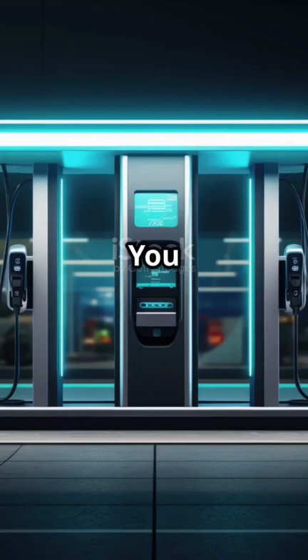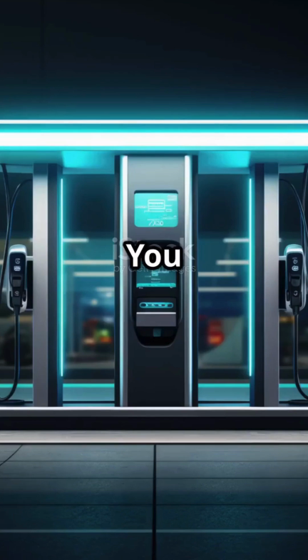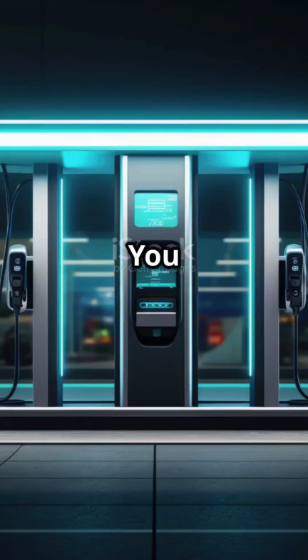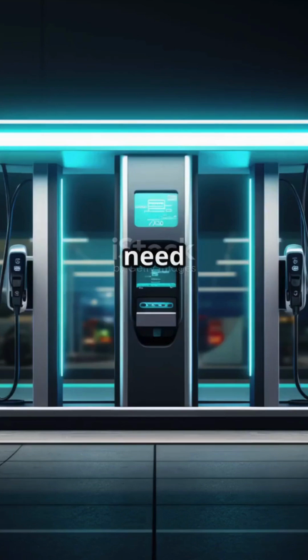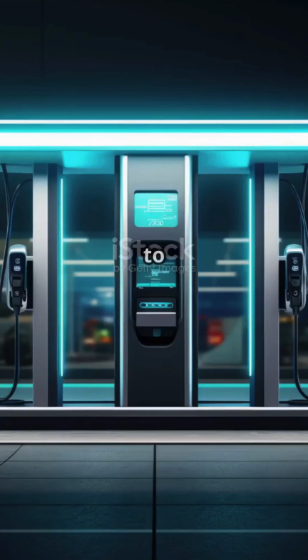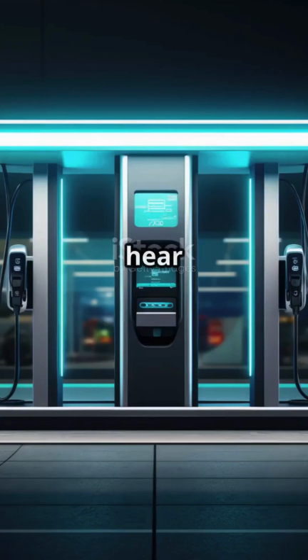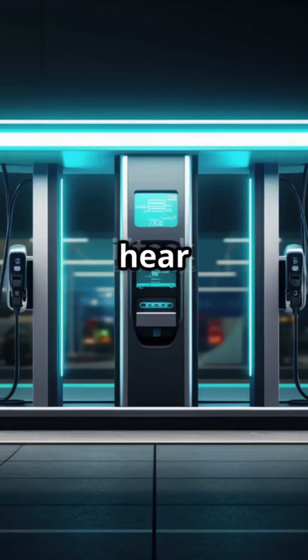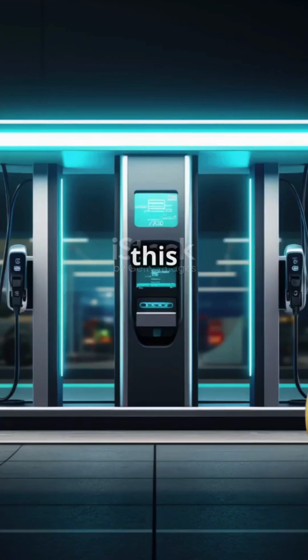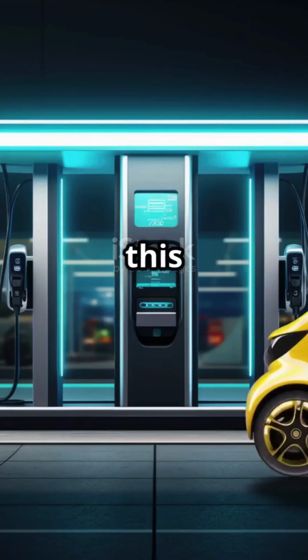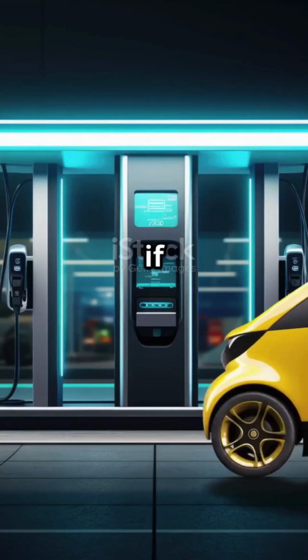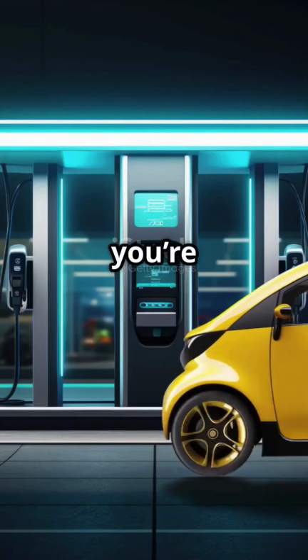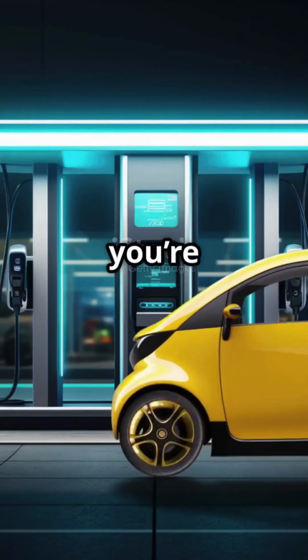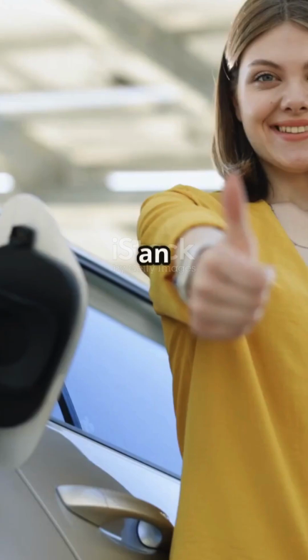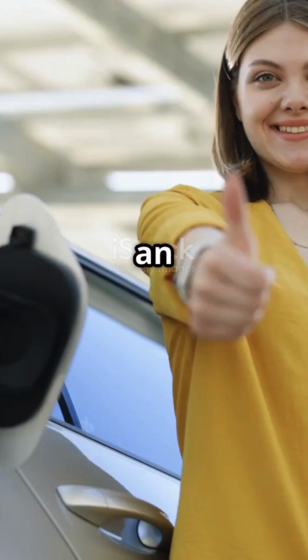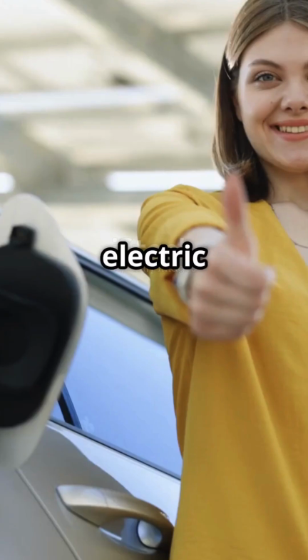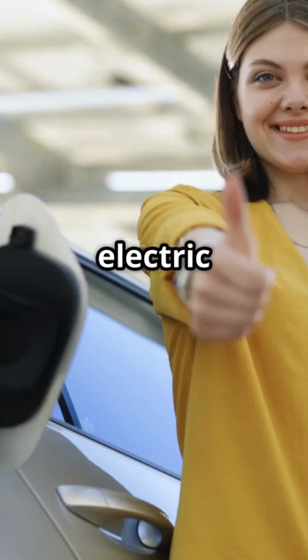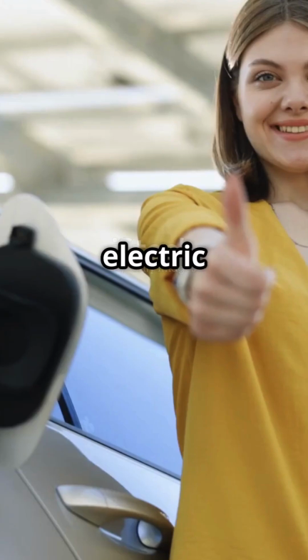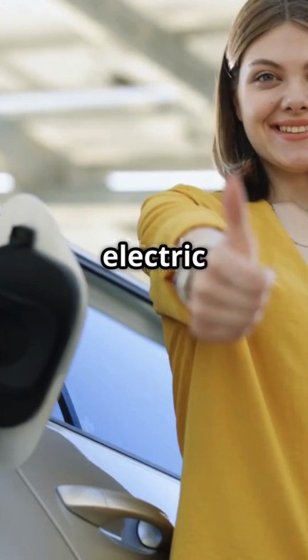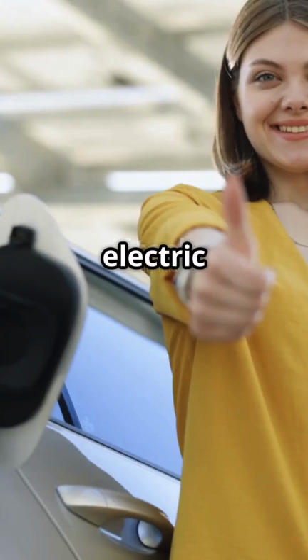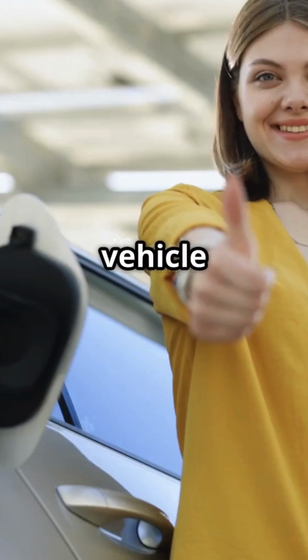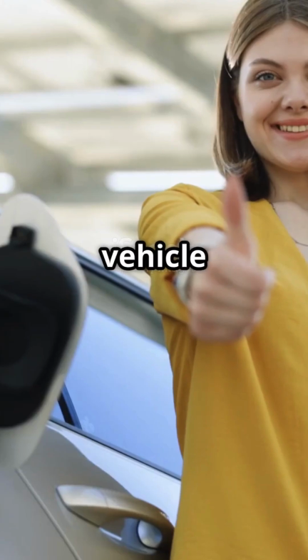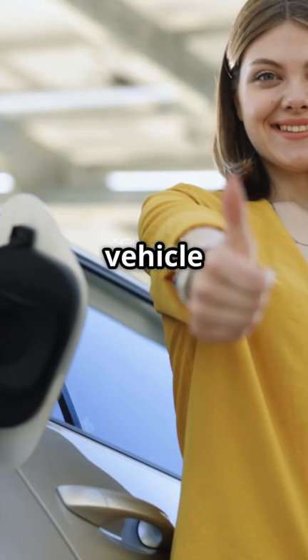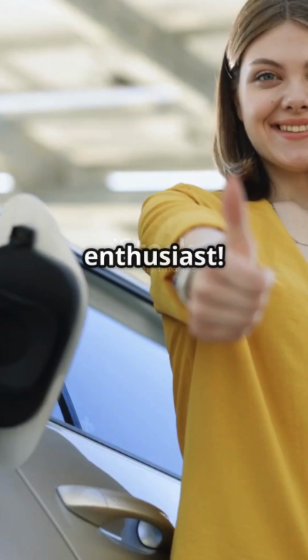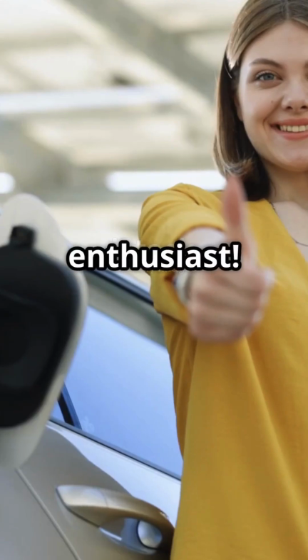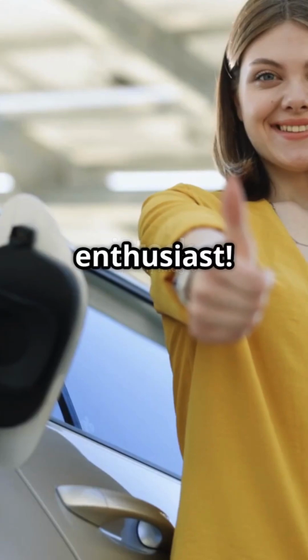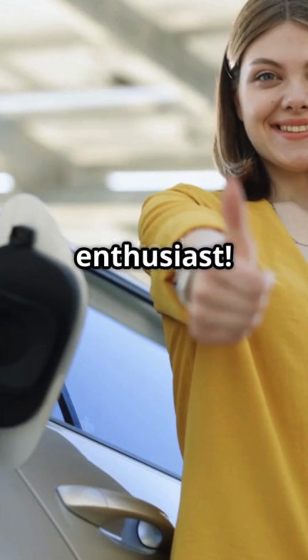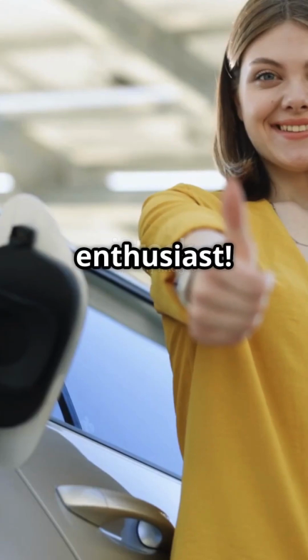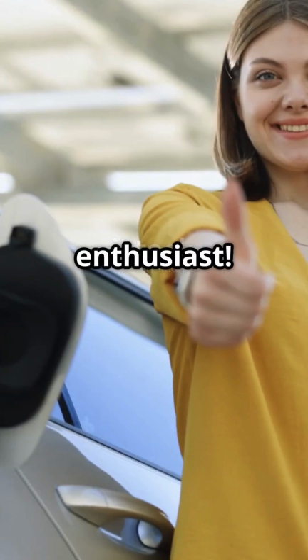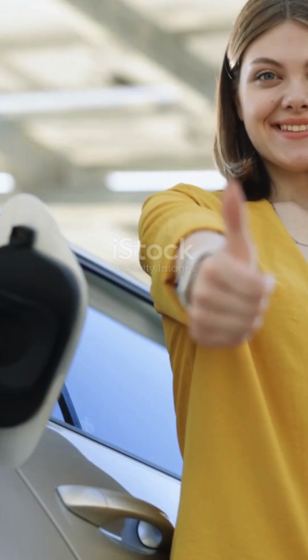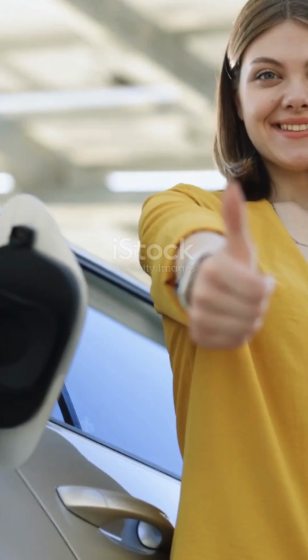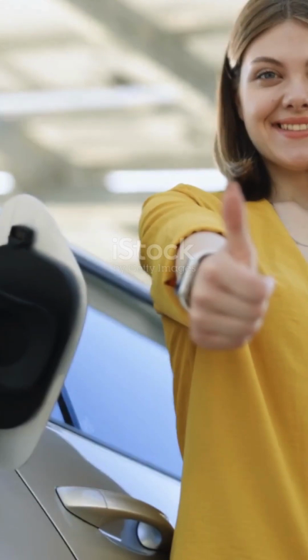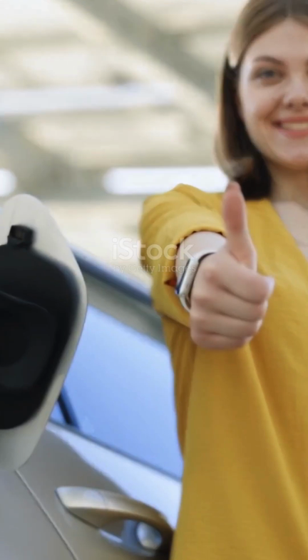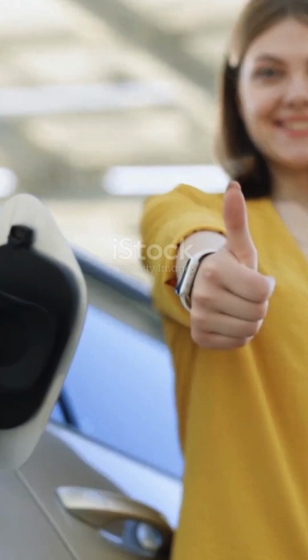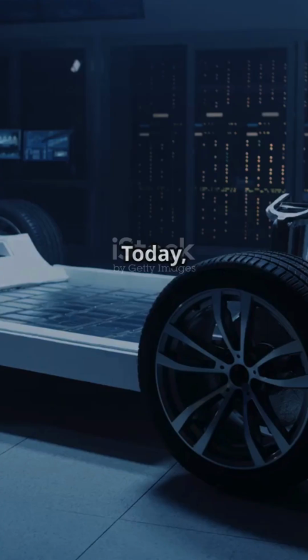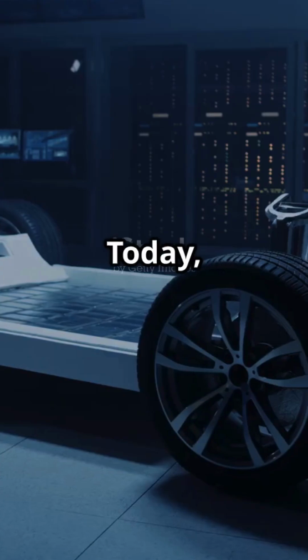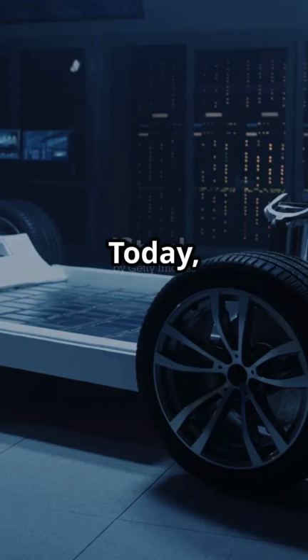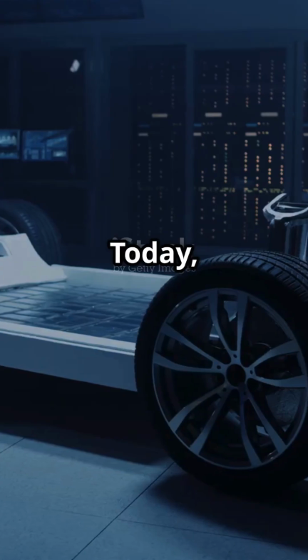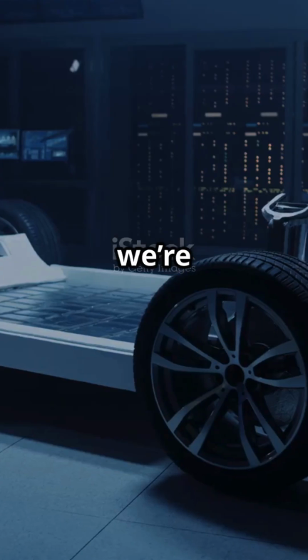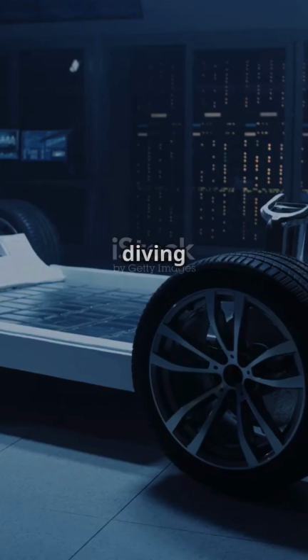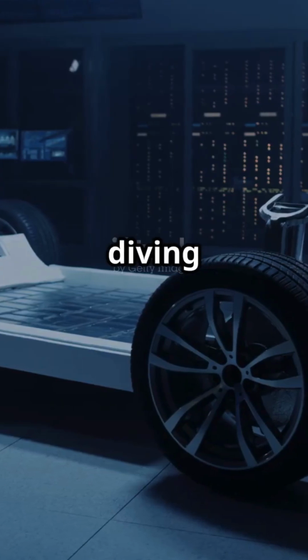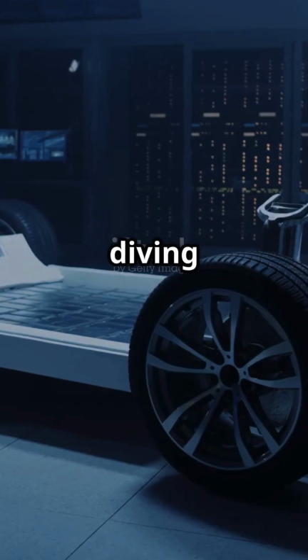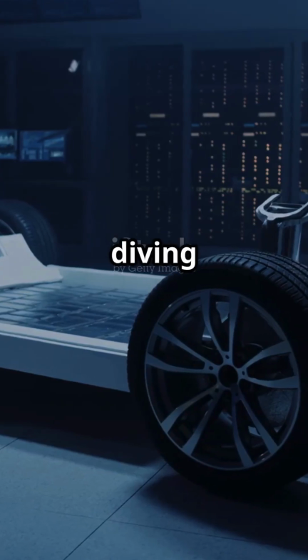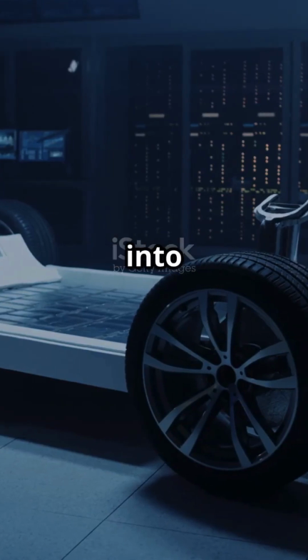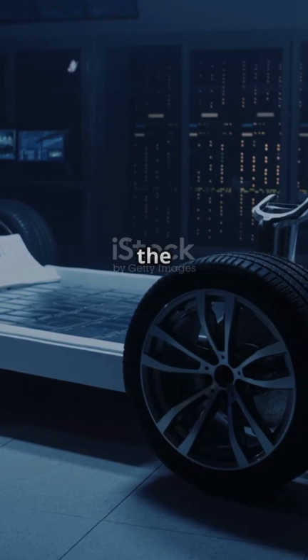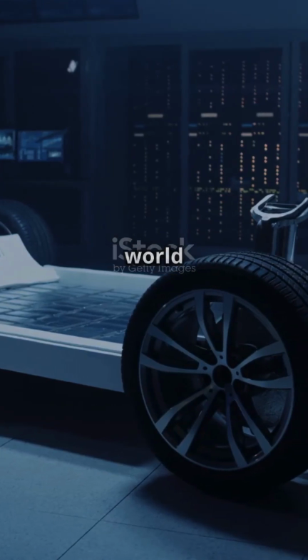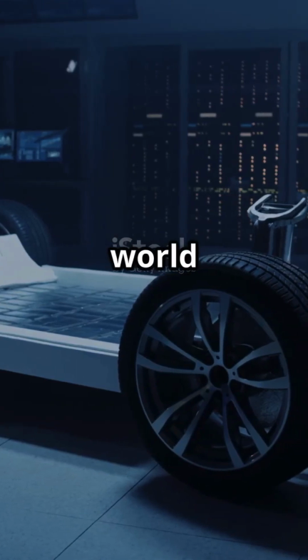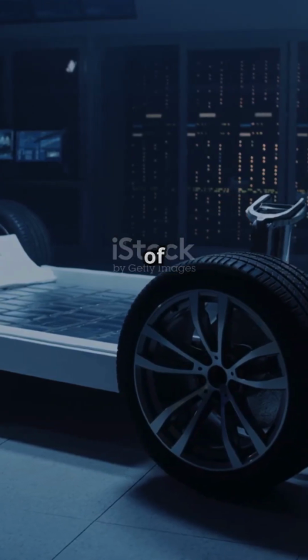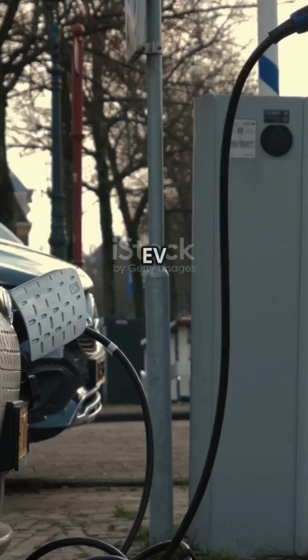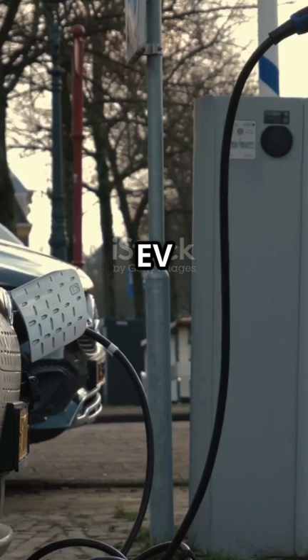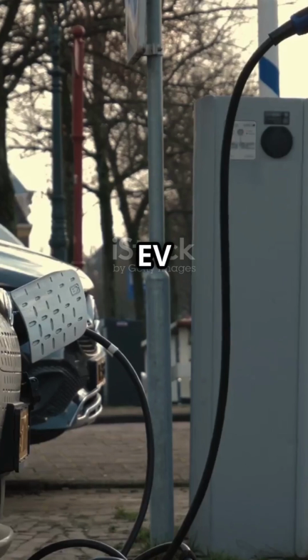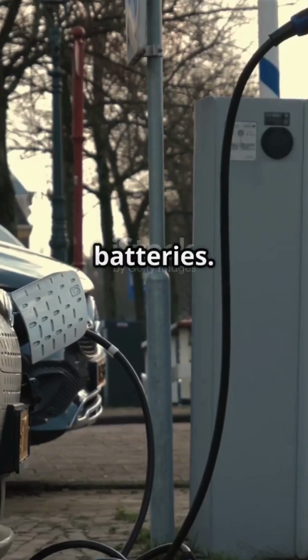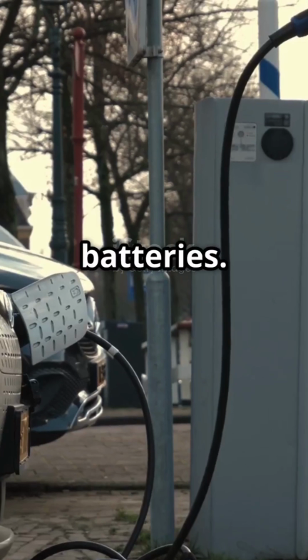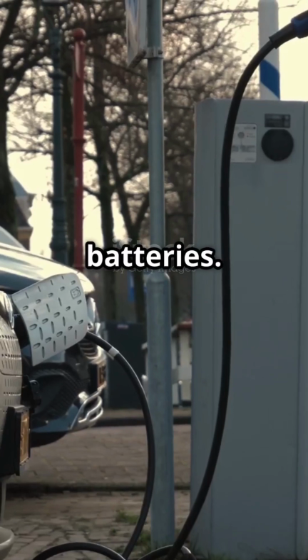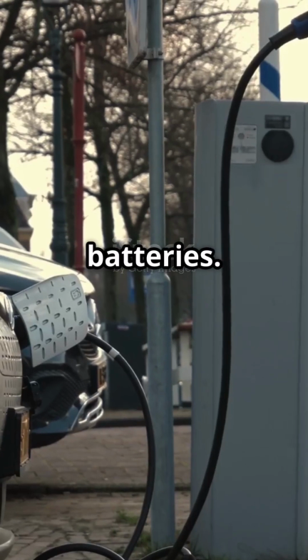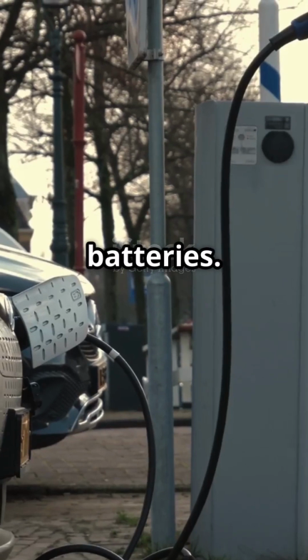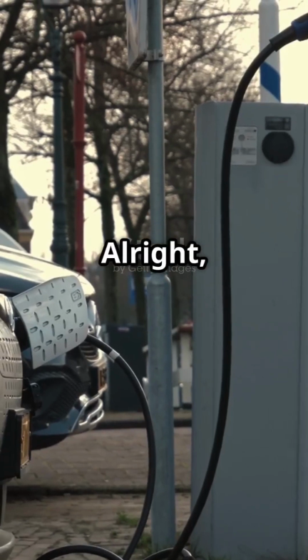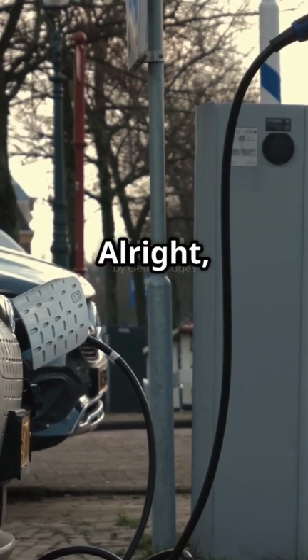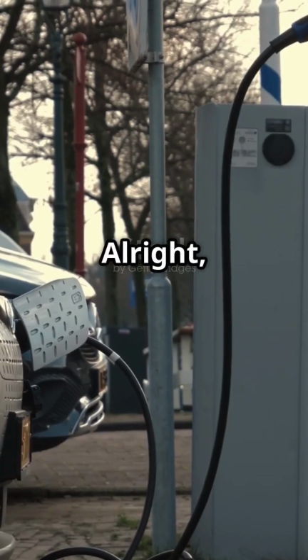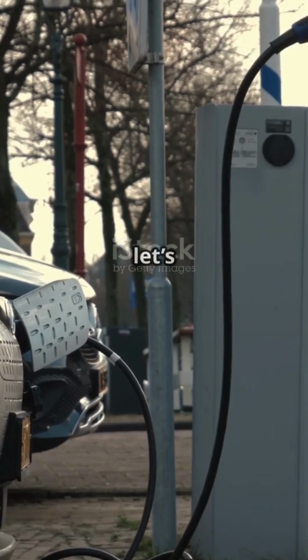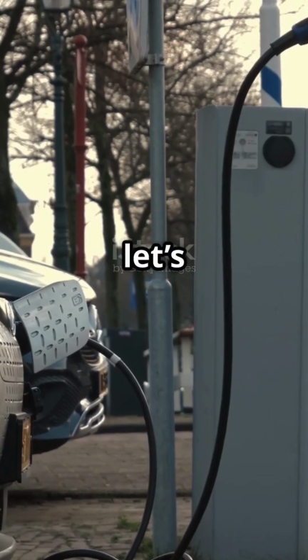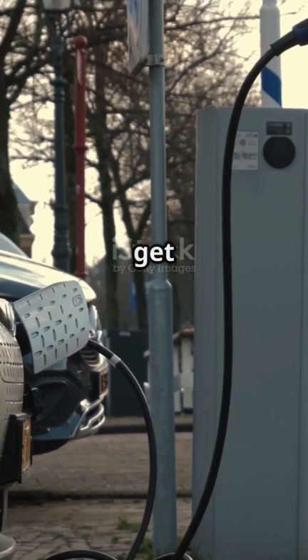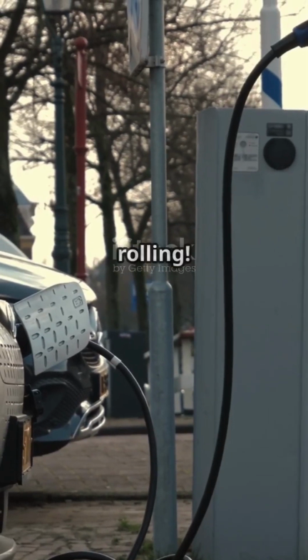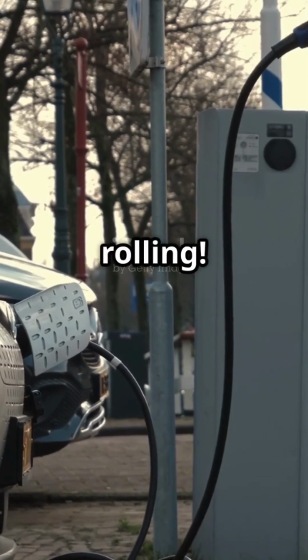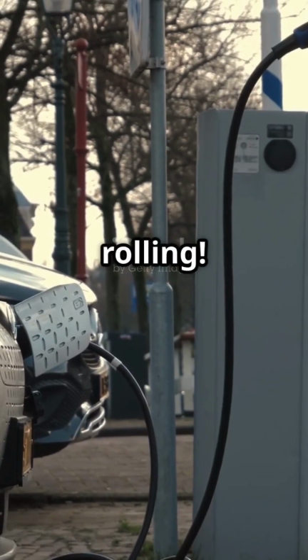You need to hear this if you're an electric vehicle enthusiast. Today we're diving into the world of EV batteries. All right, let's get rolling.